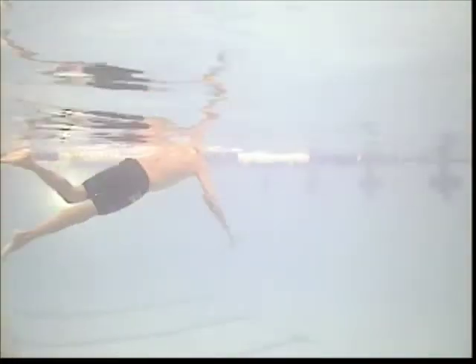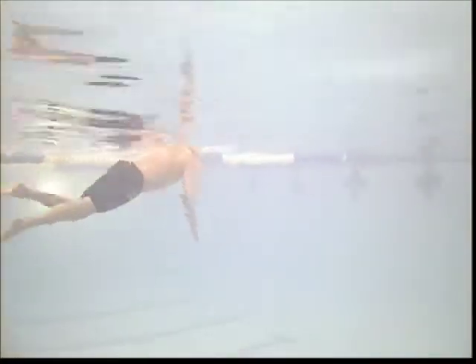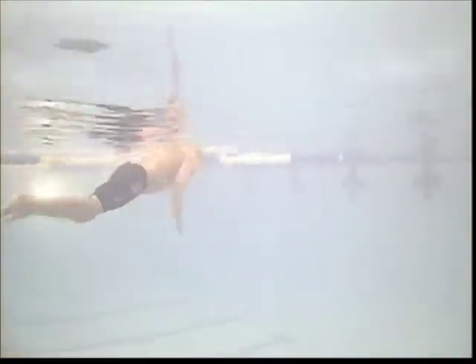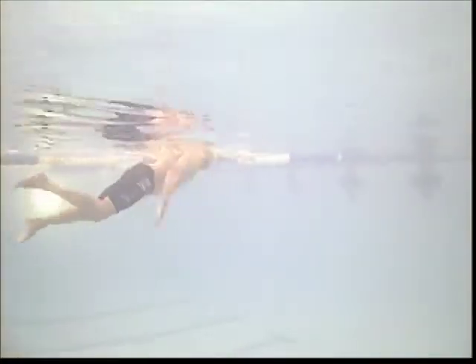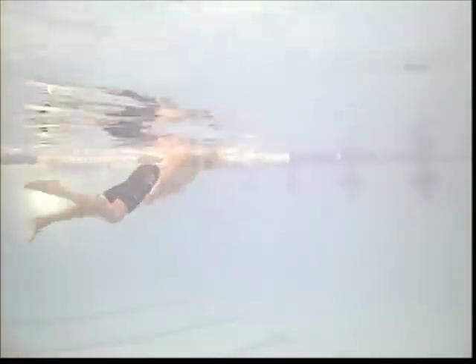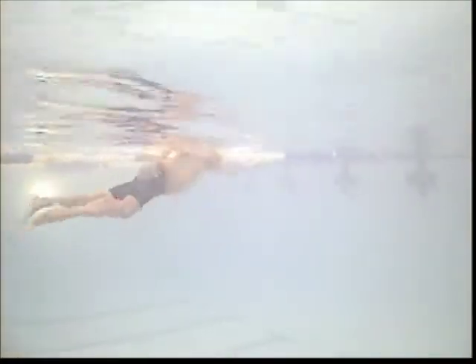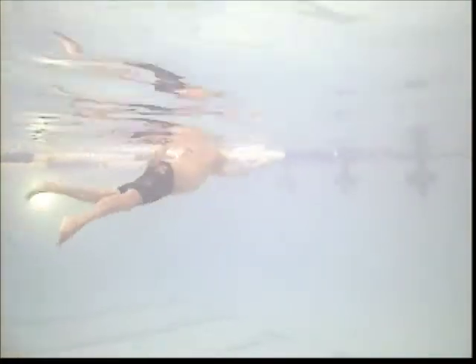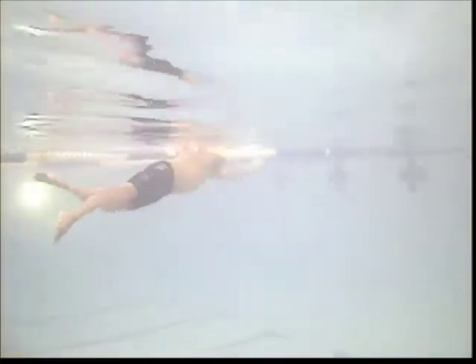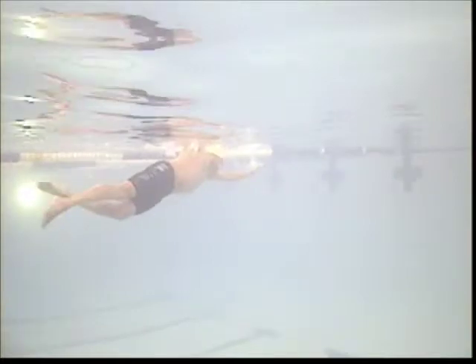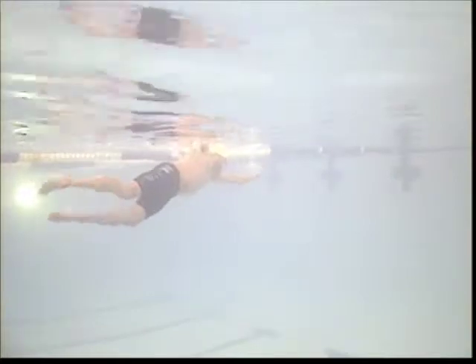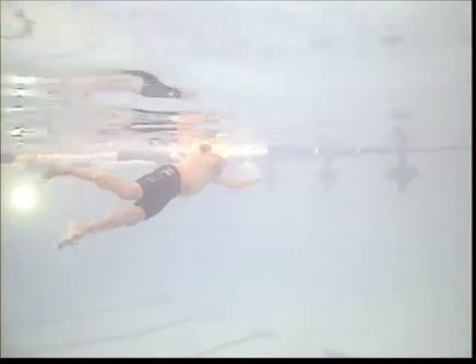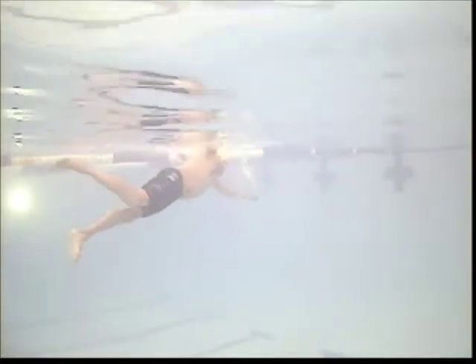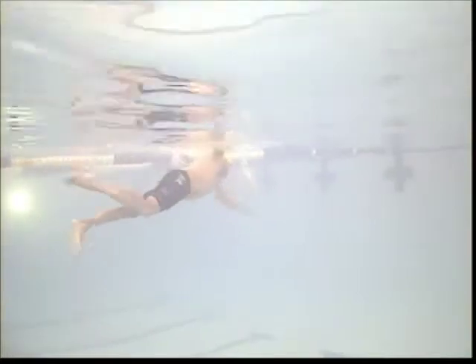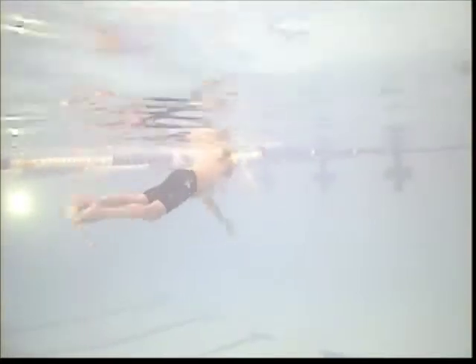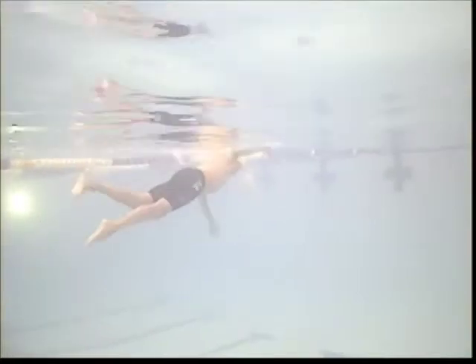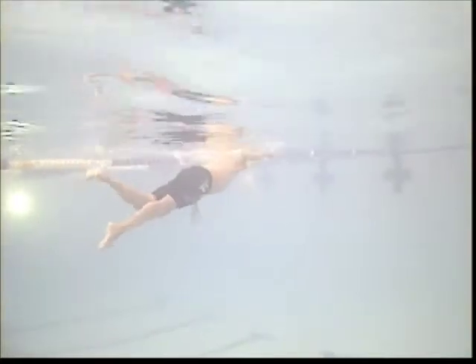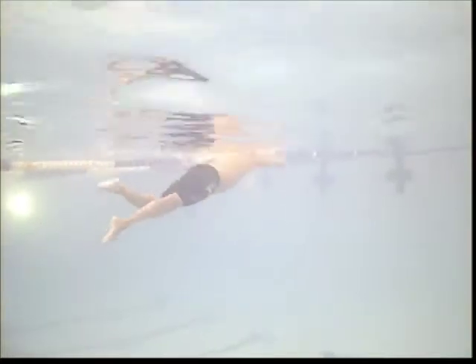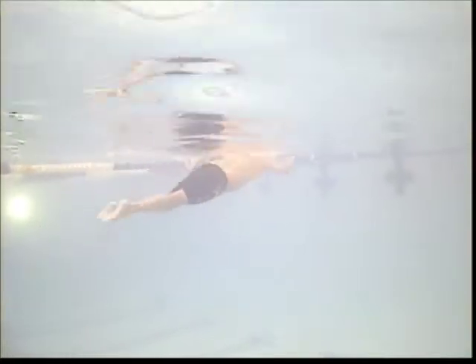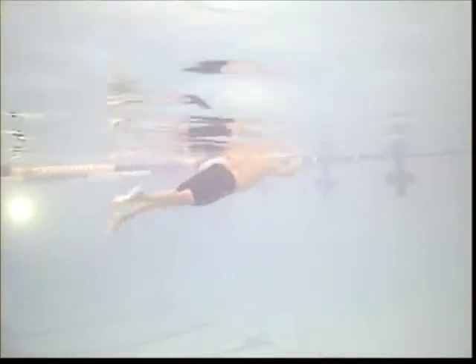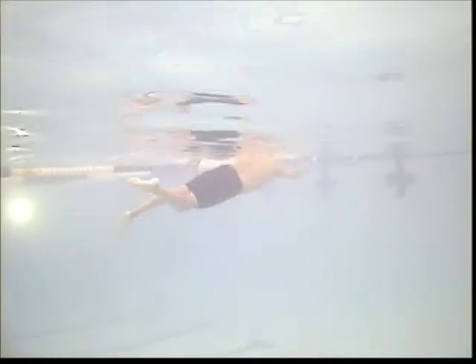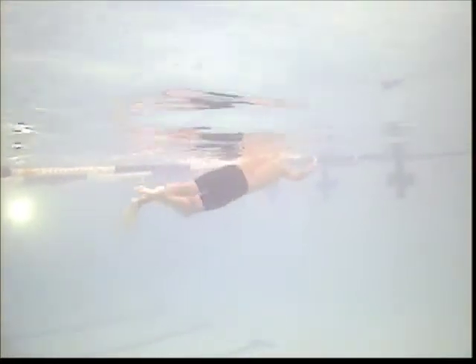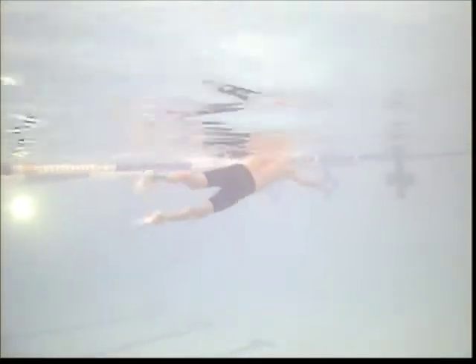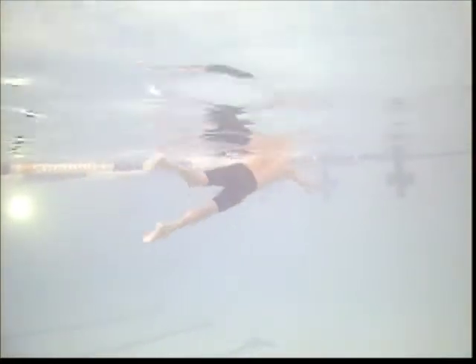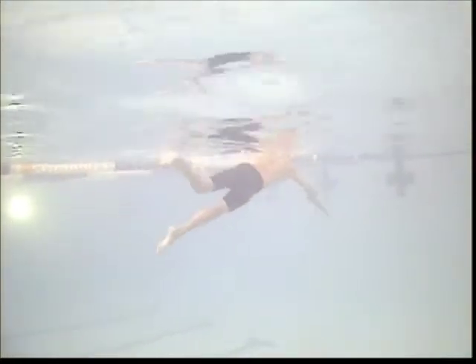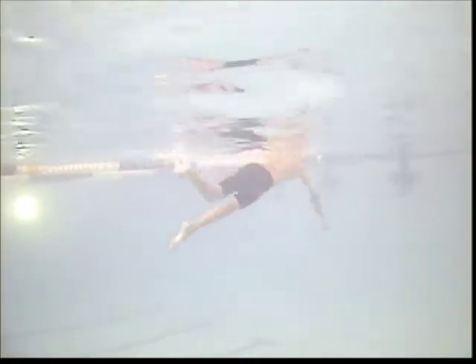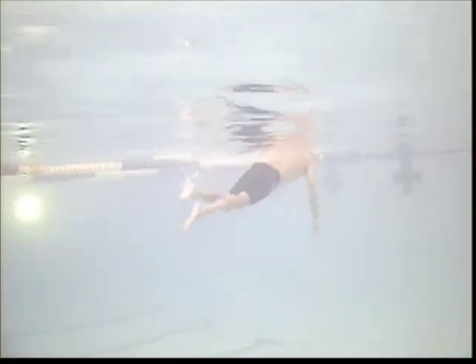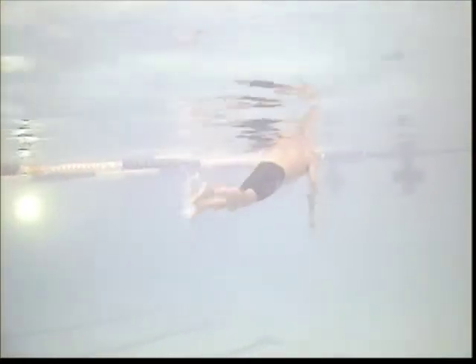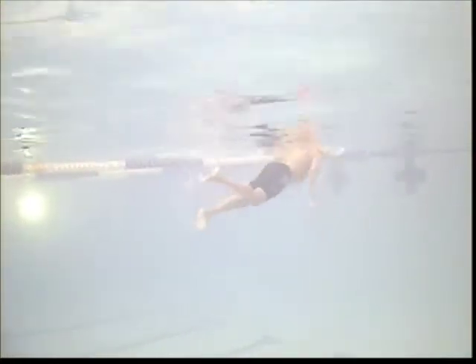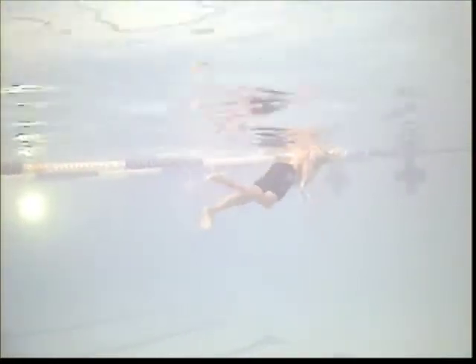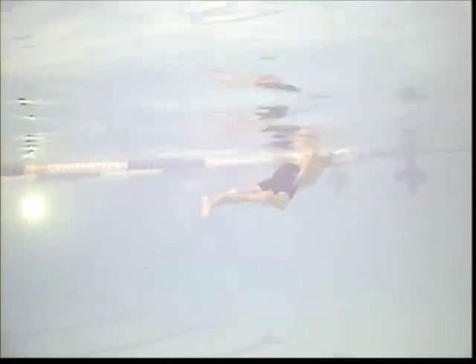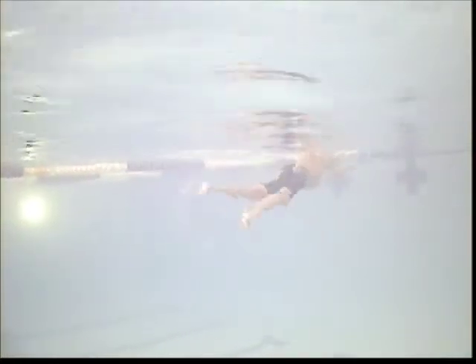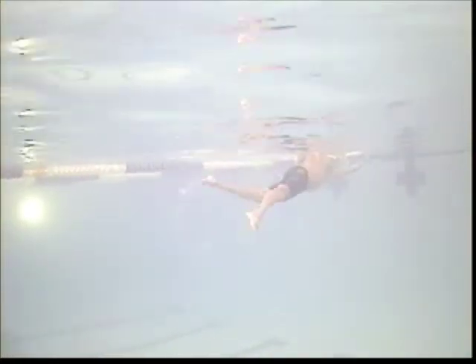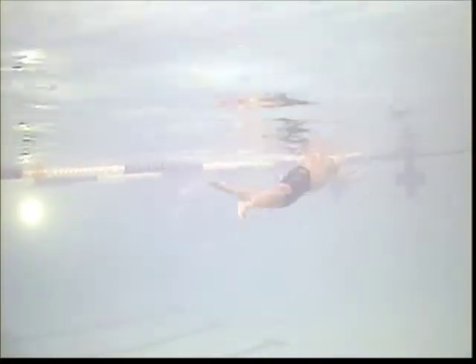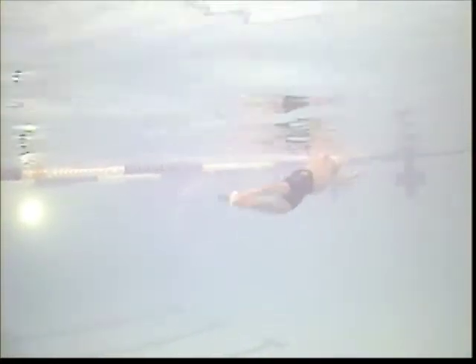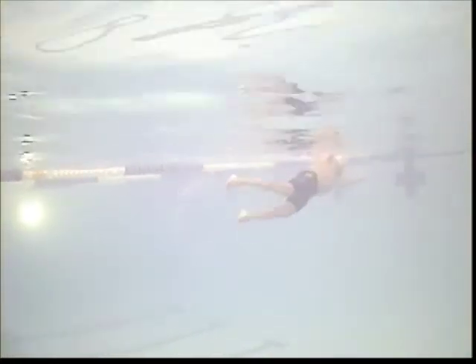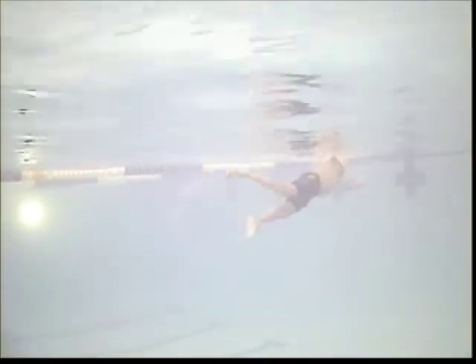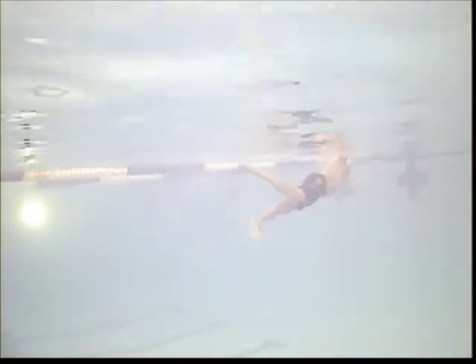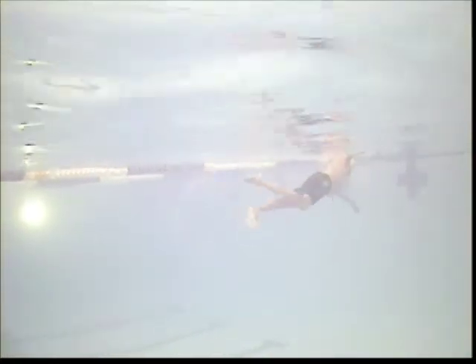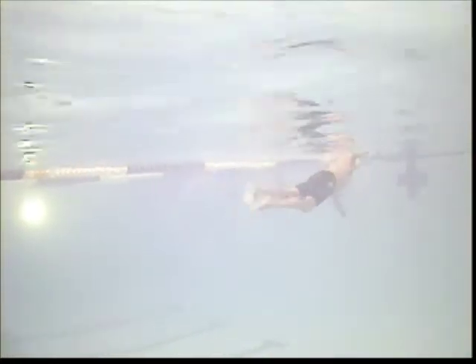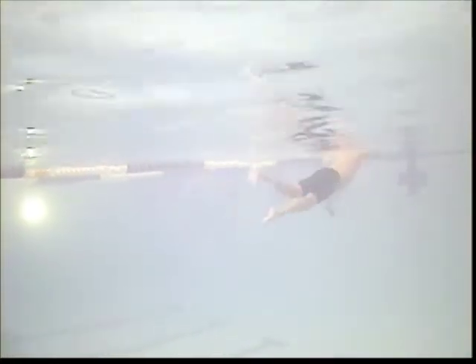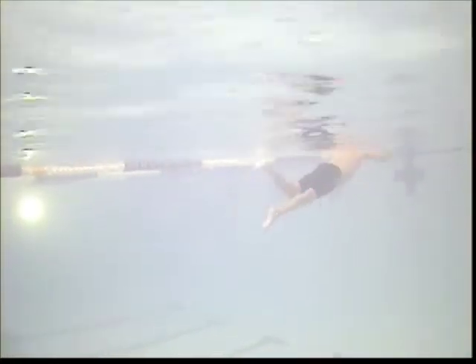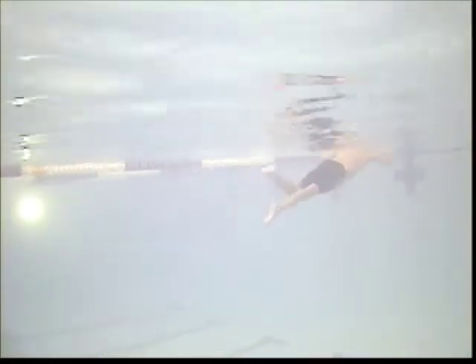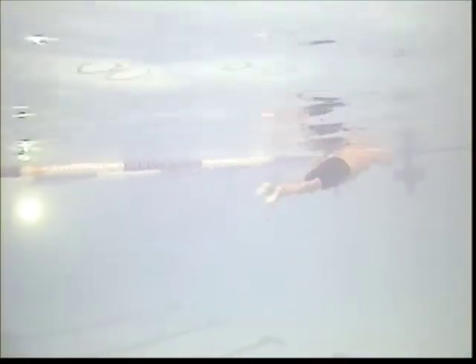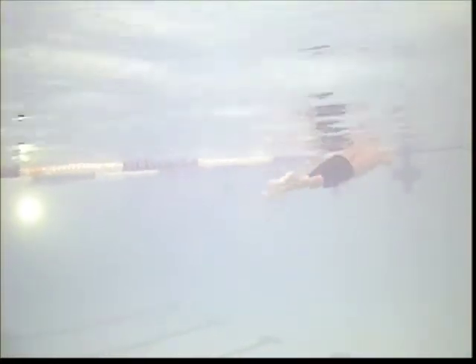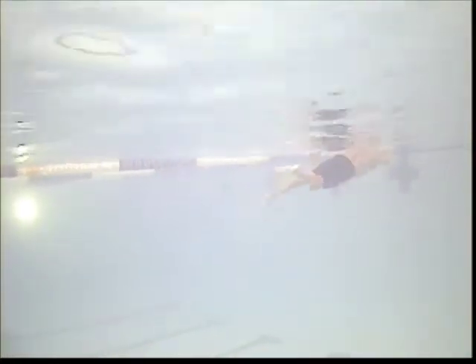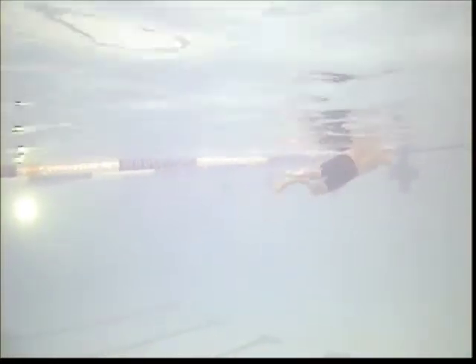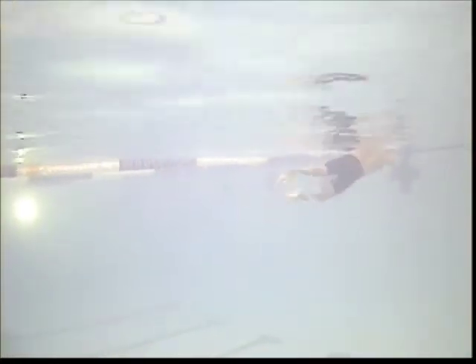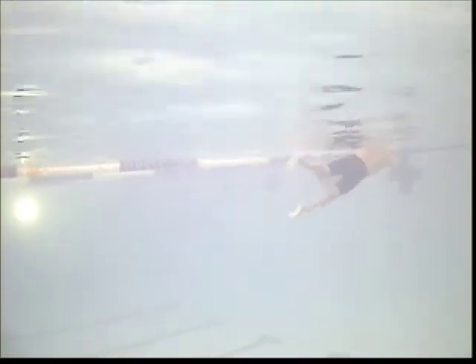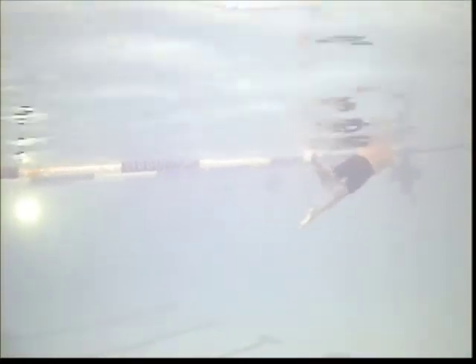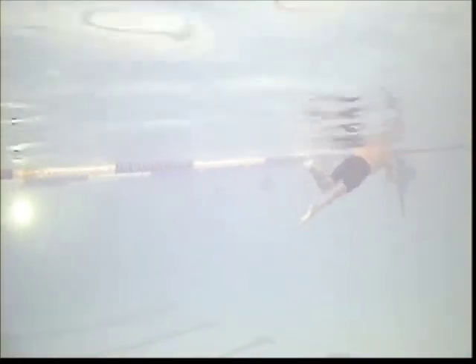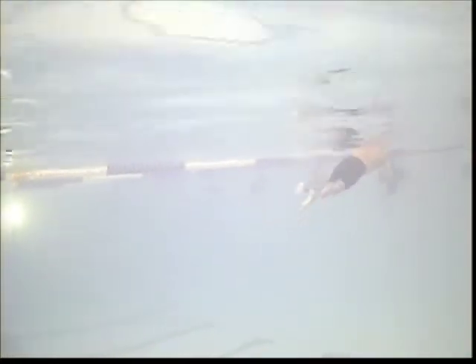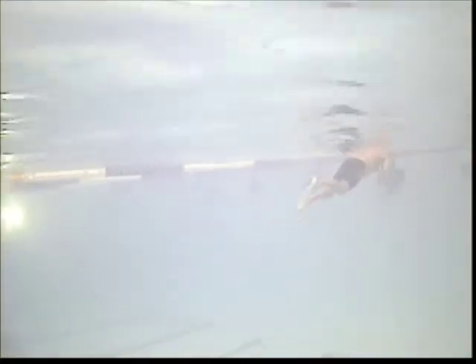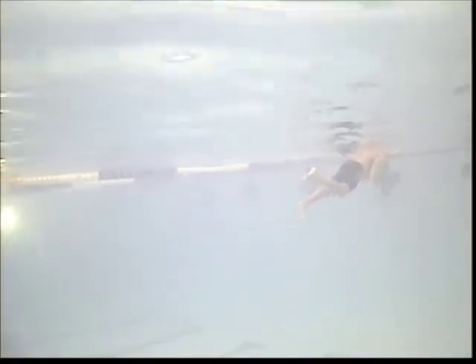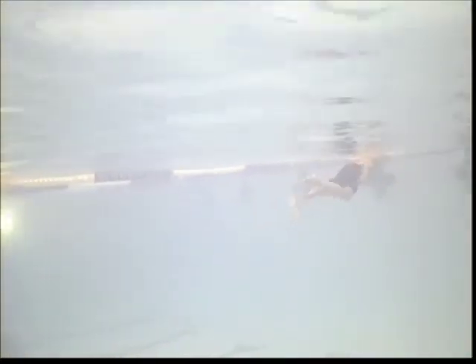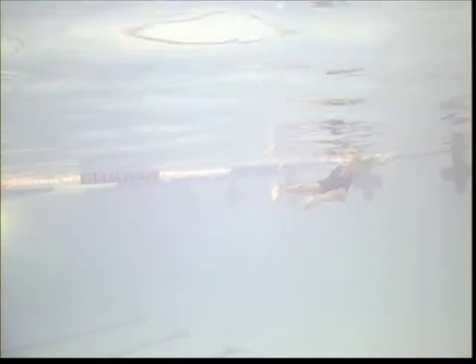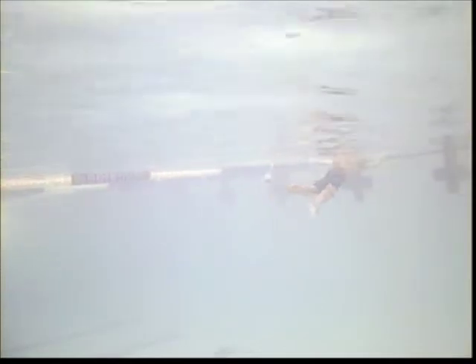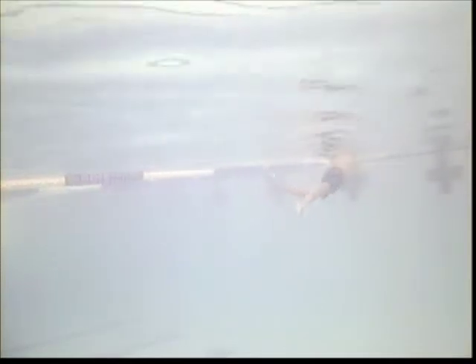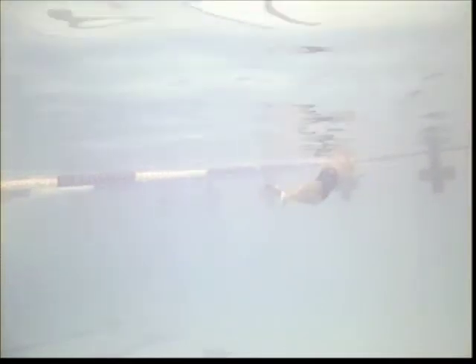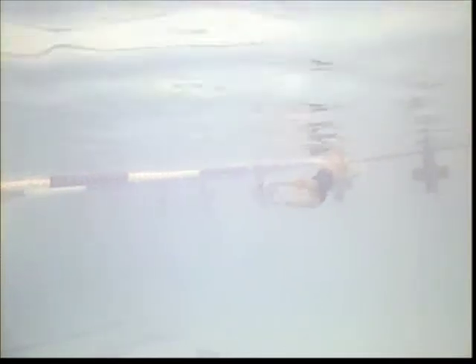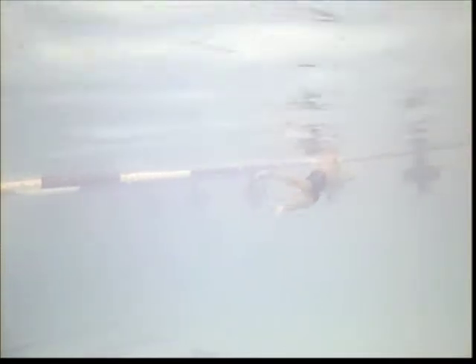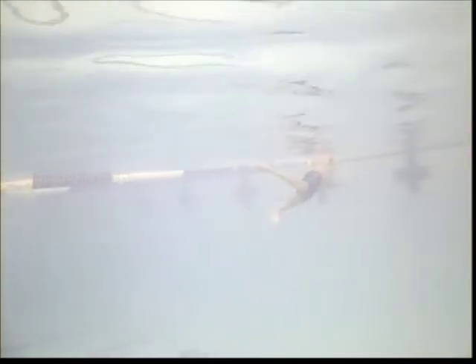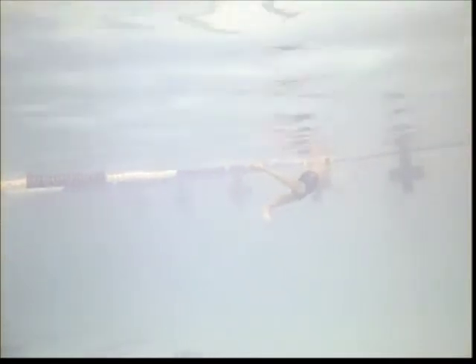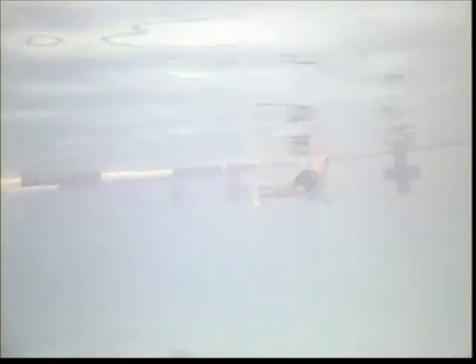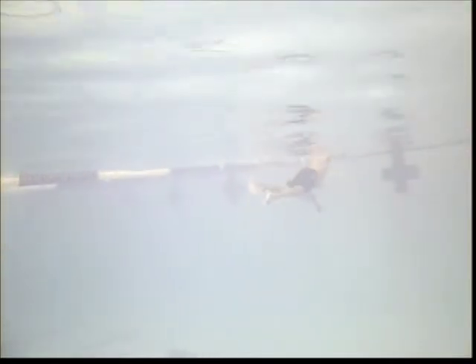It's real important — try to tilt your chin down just a little bit, just a degree or two, so you're looking closer to the bottom of the water.